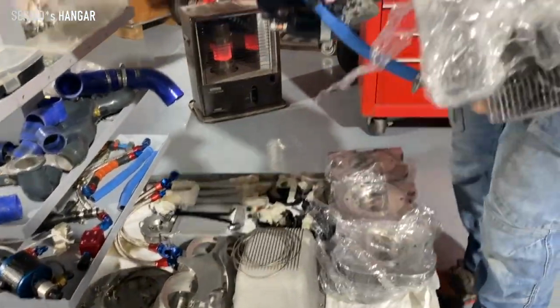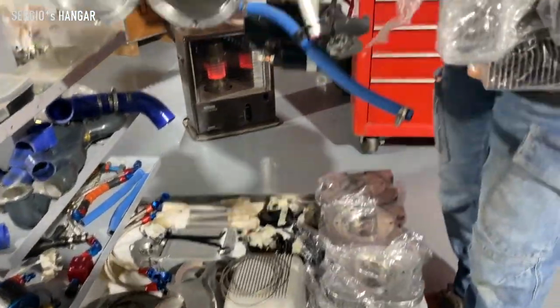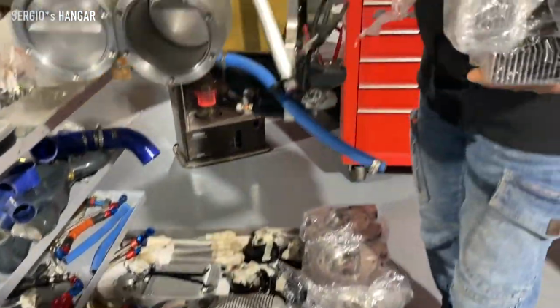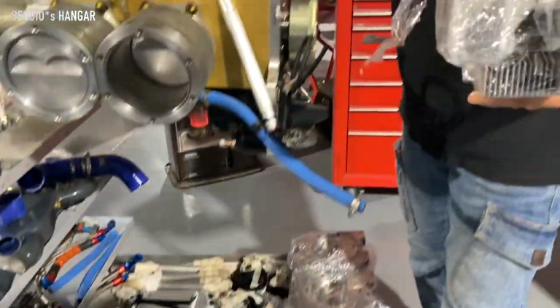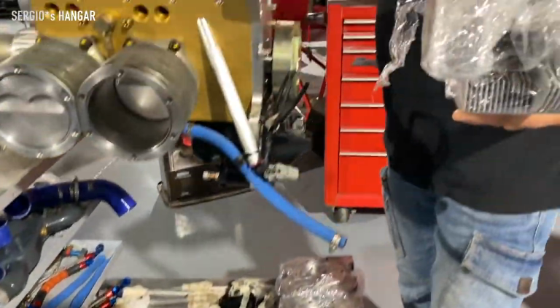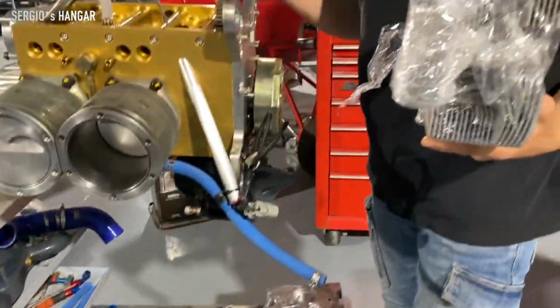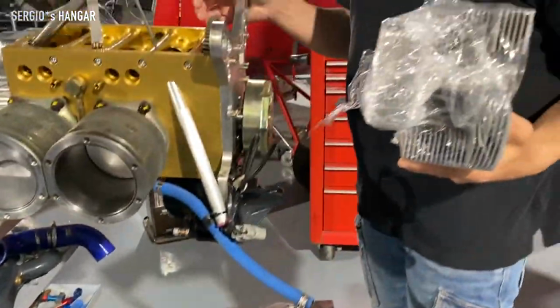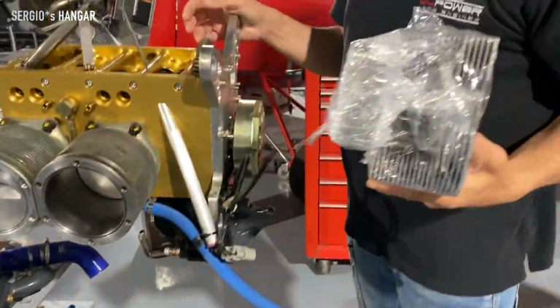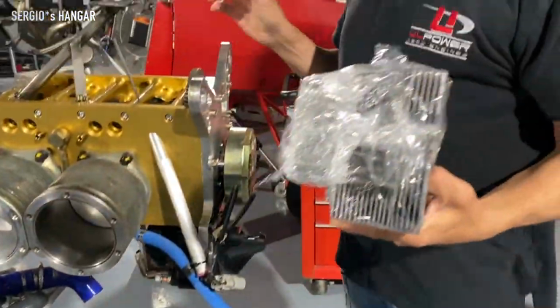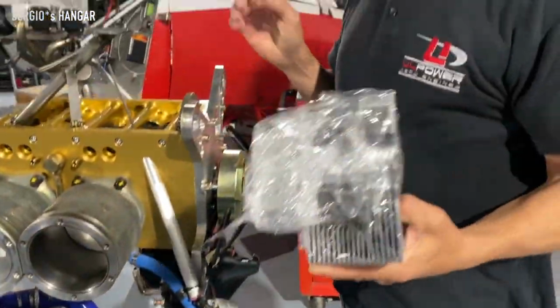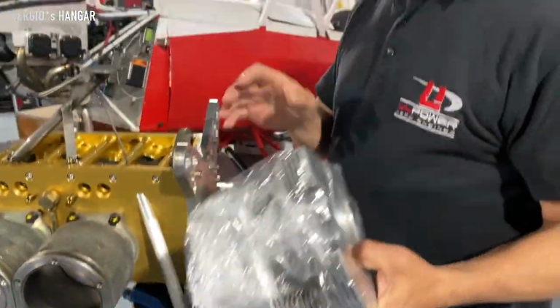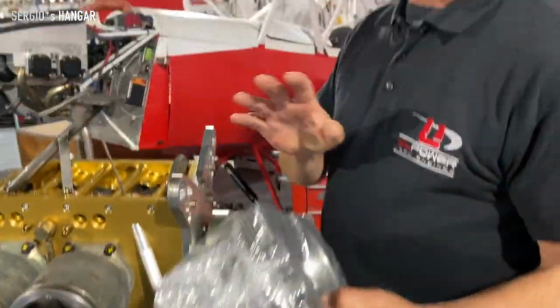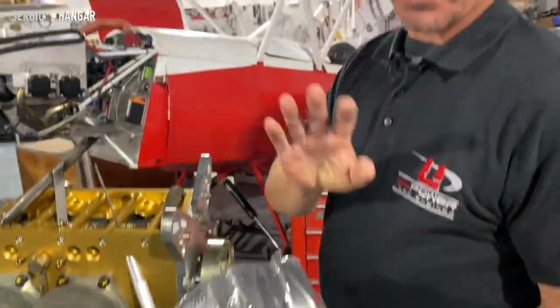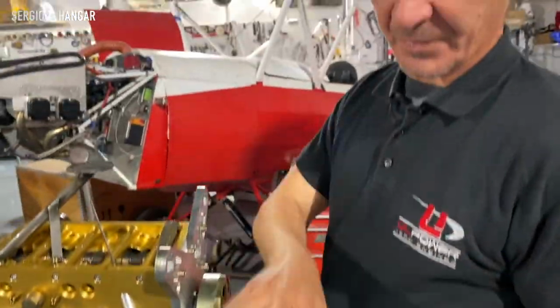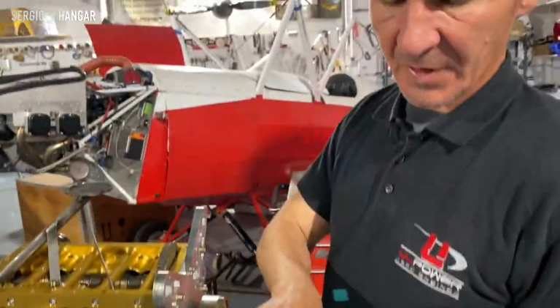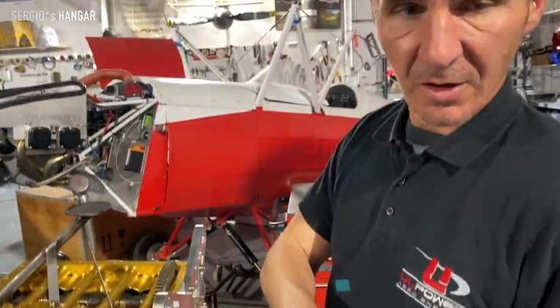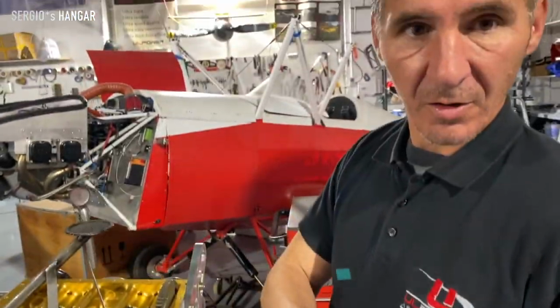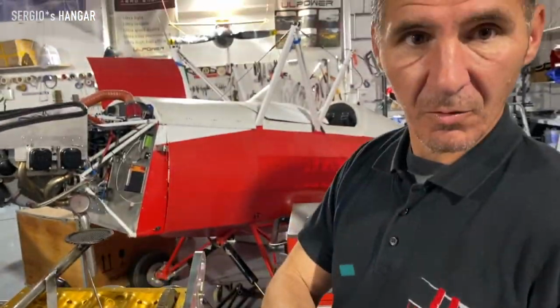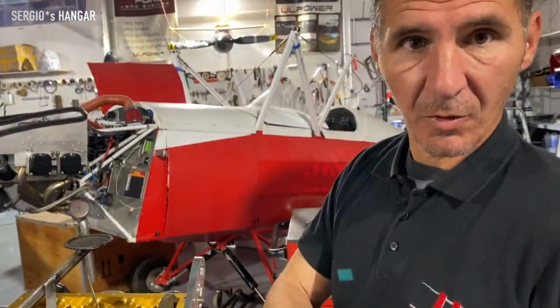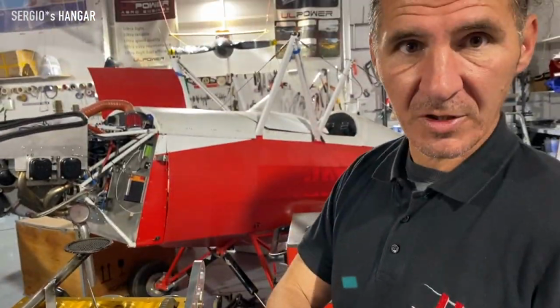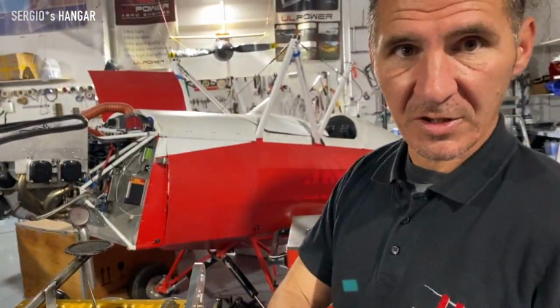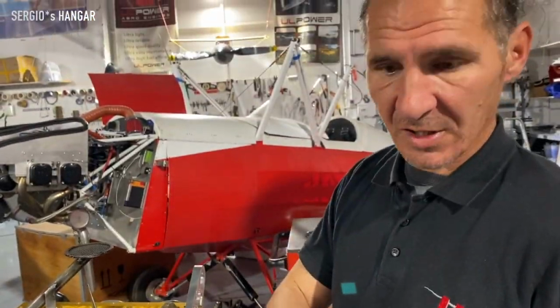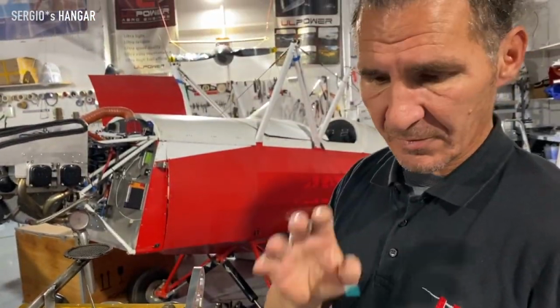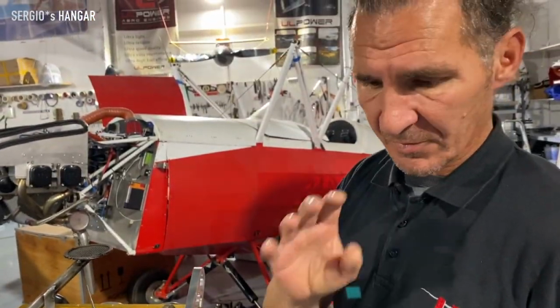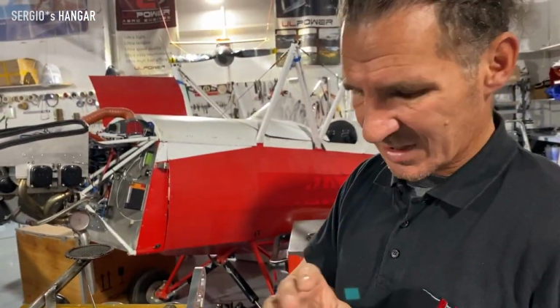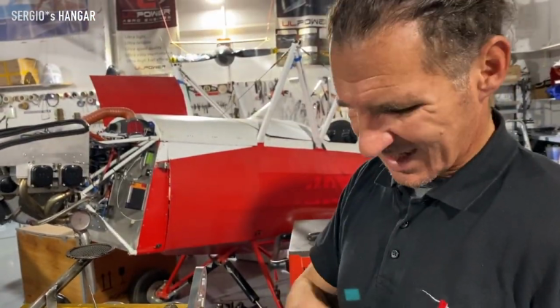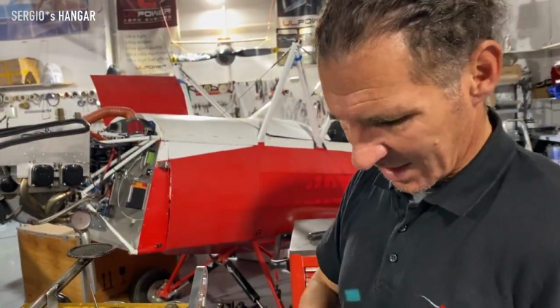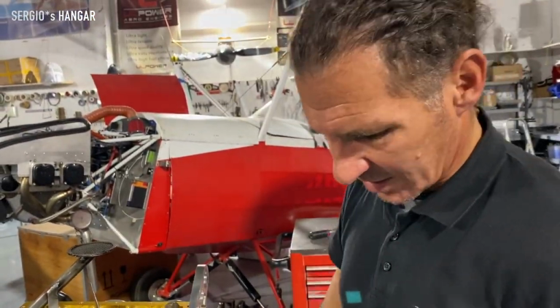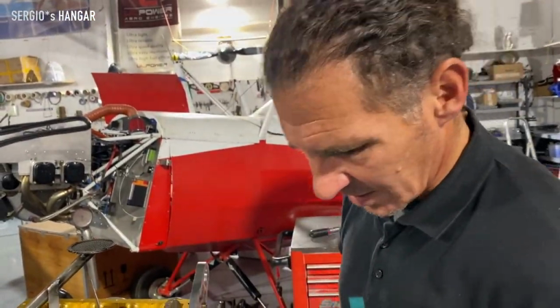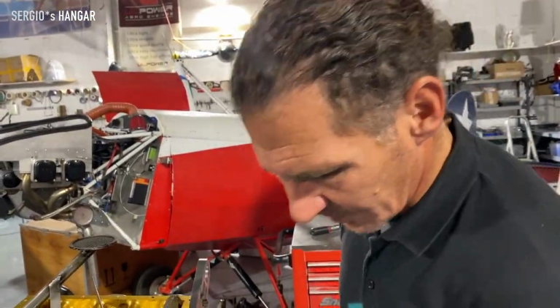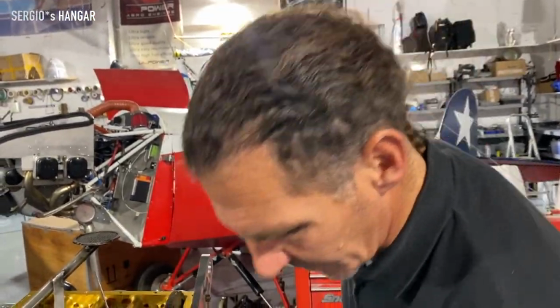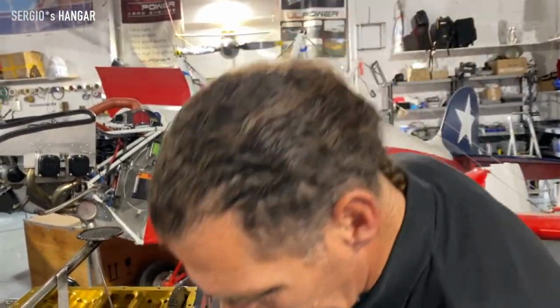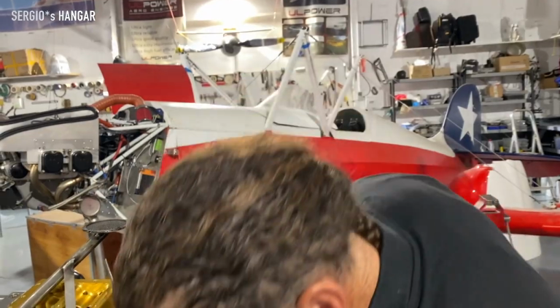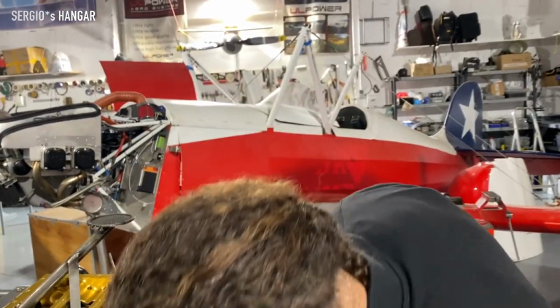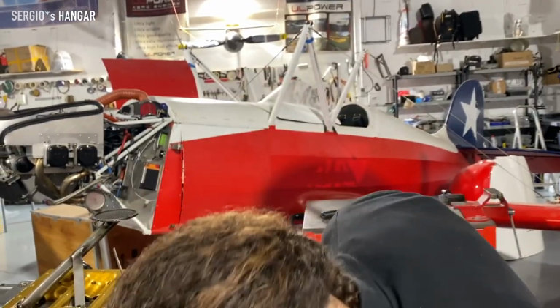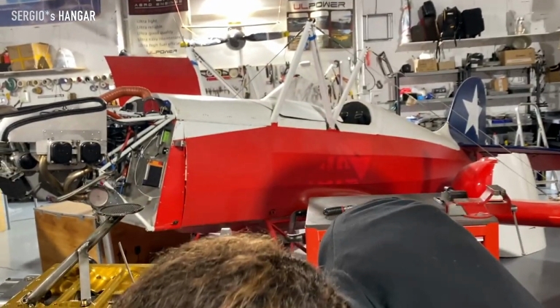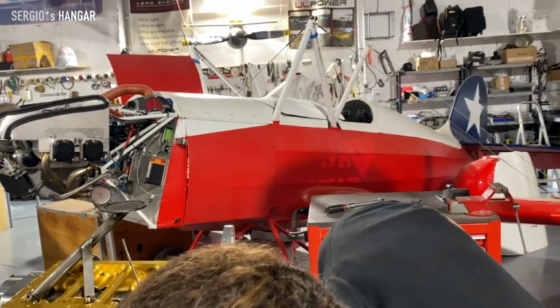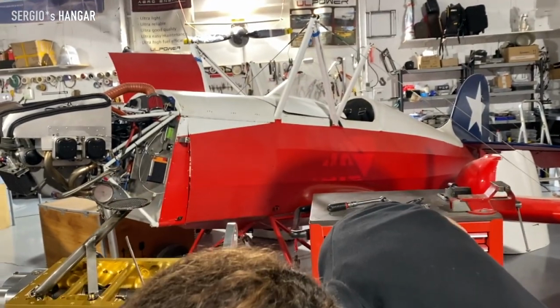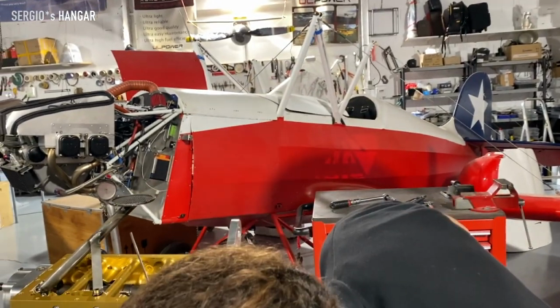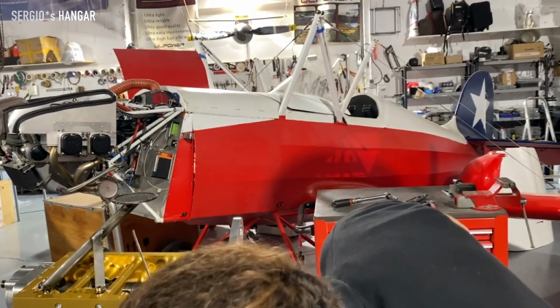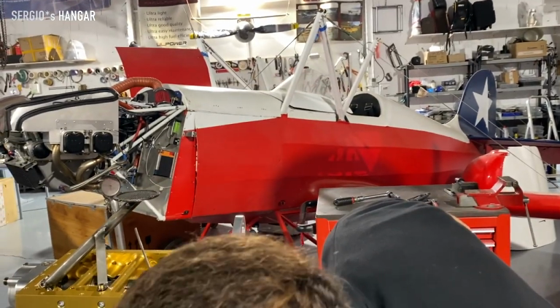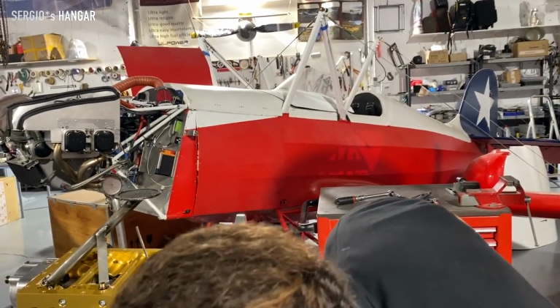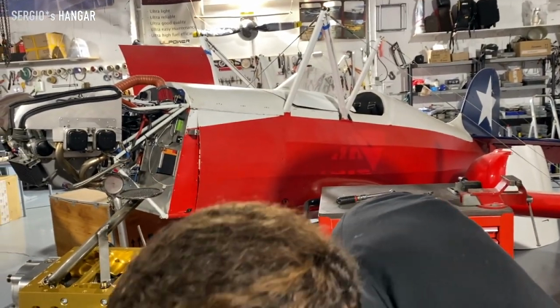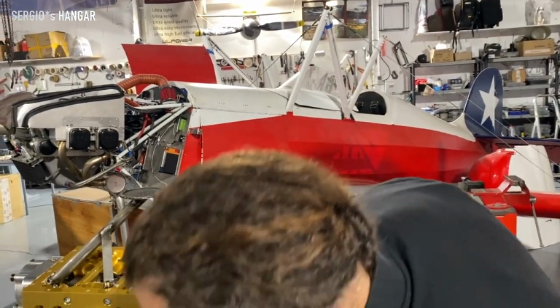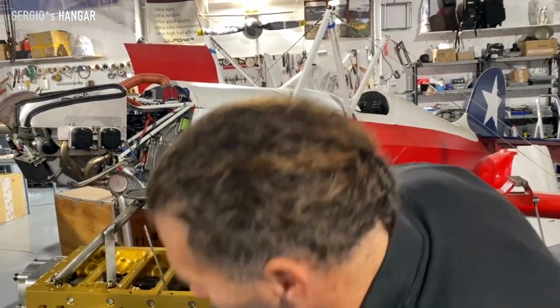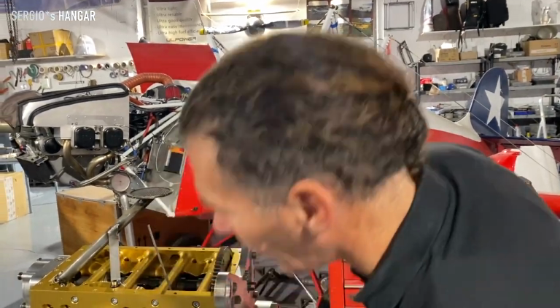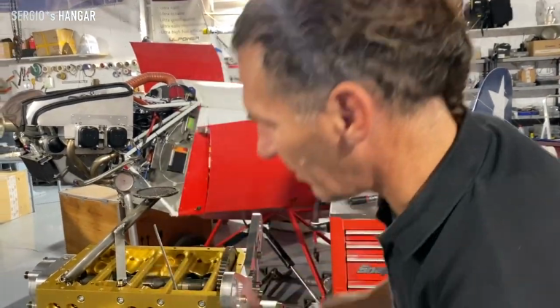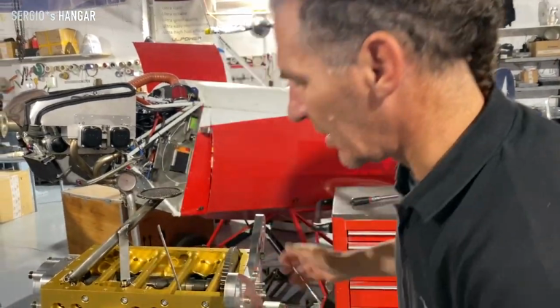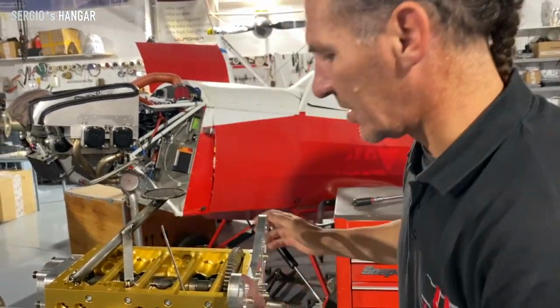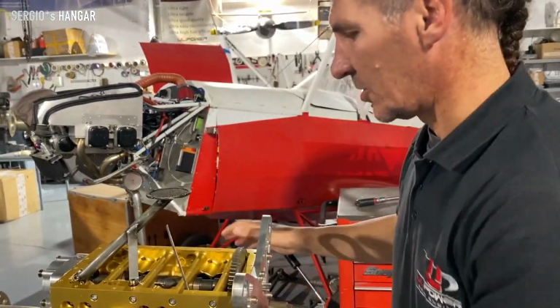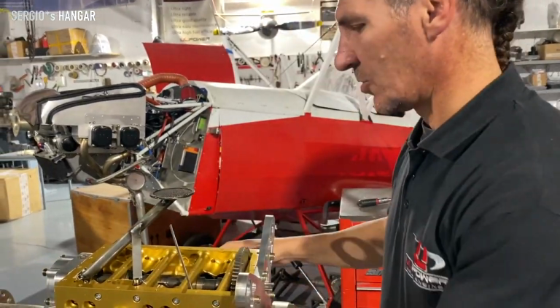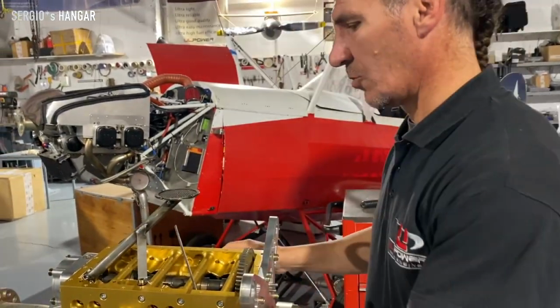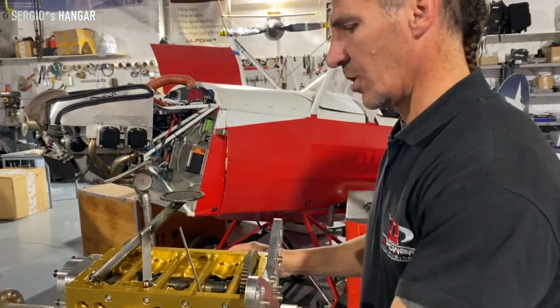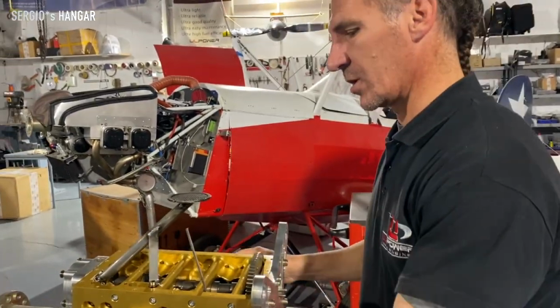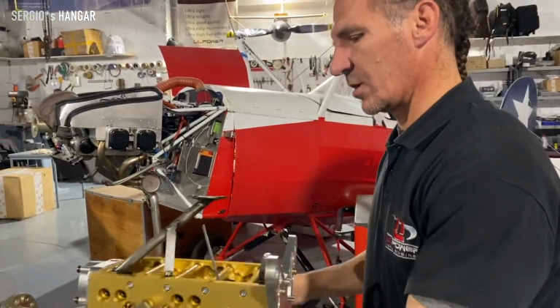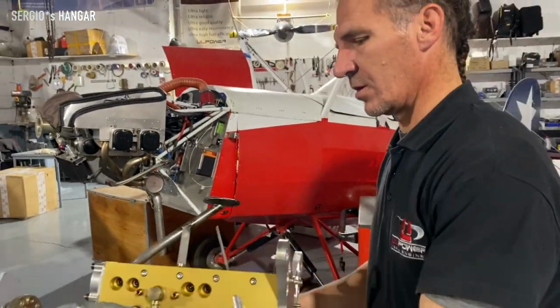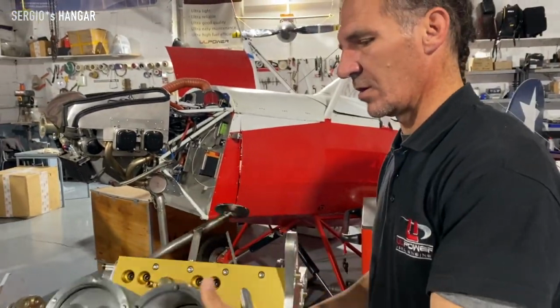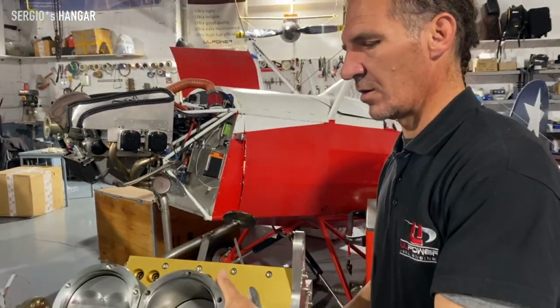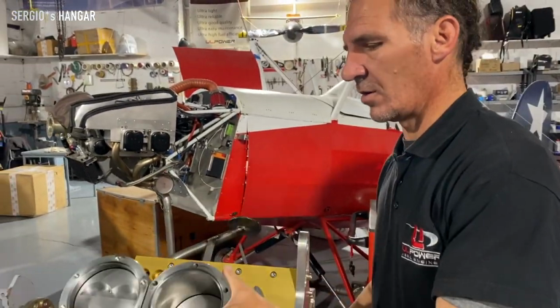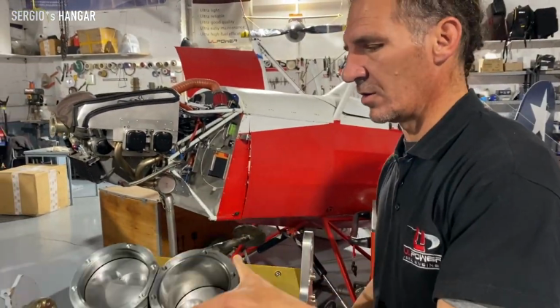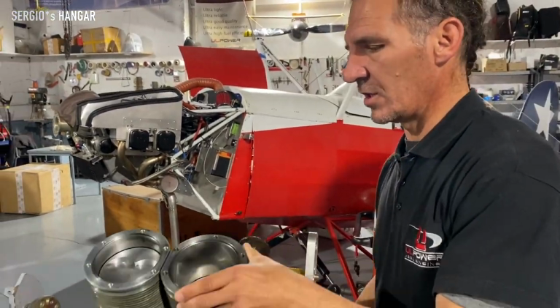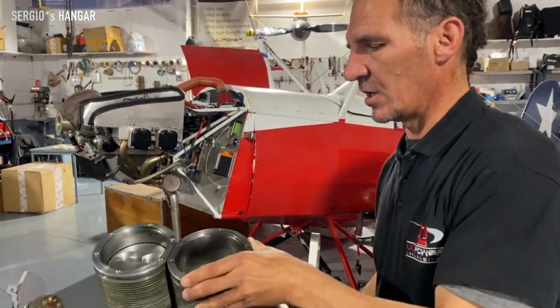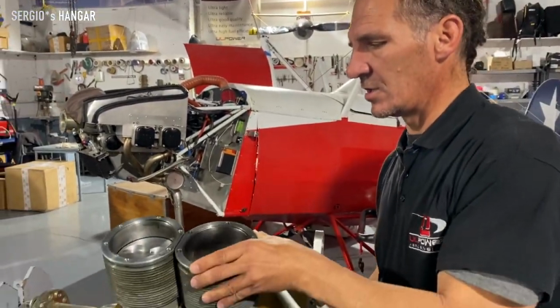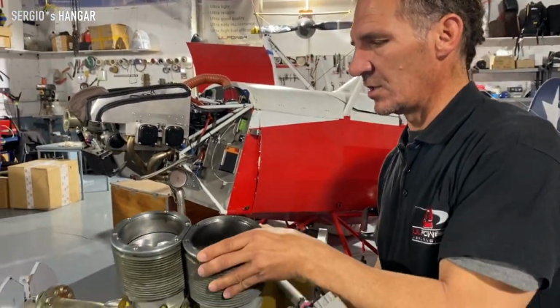You can clean them, wash them, check them. And it's very easy to work on the engine.